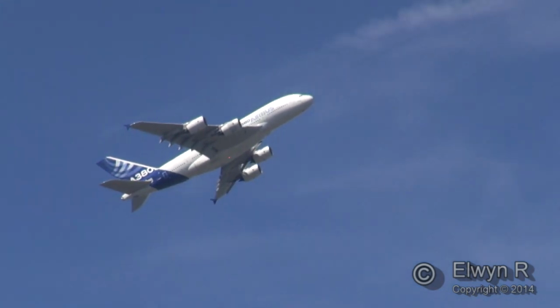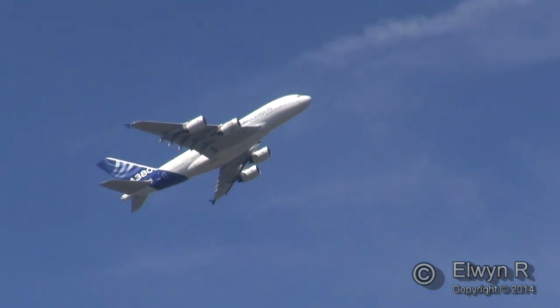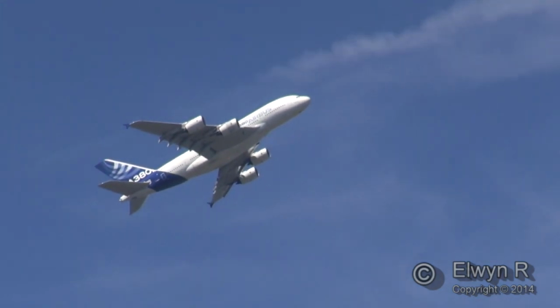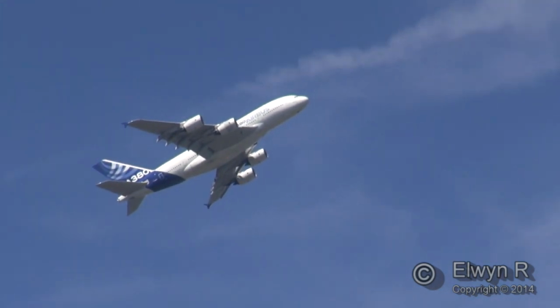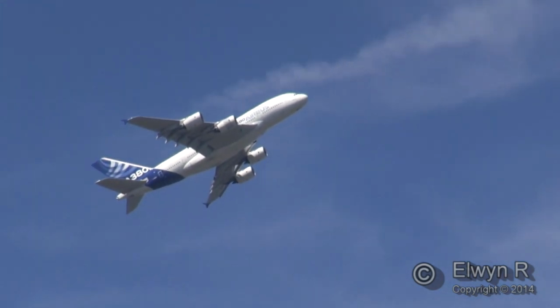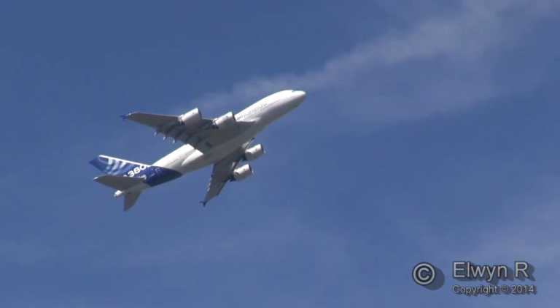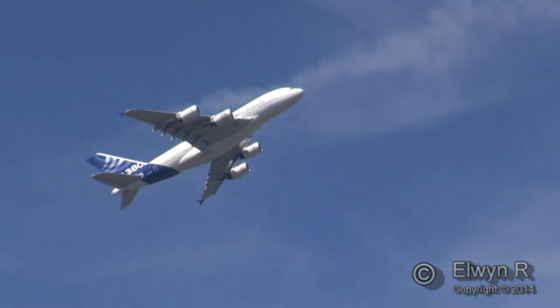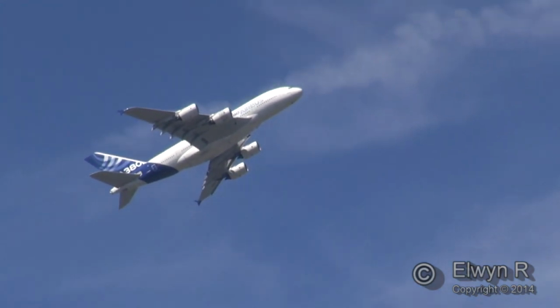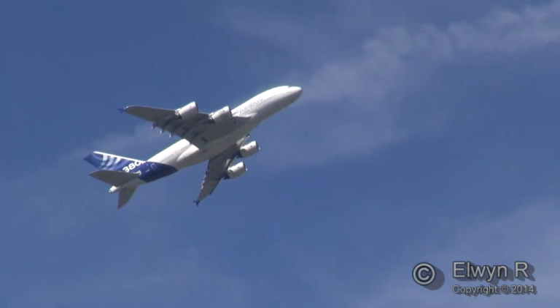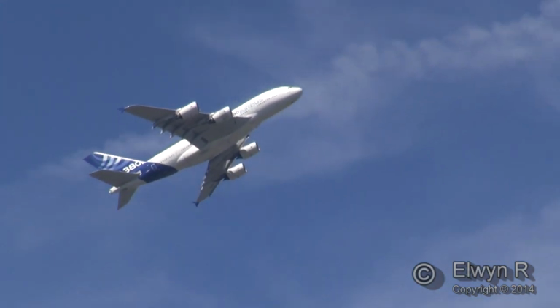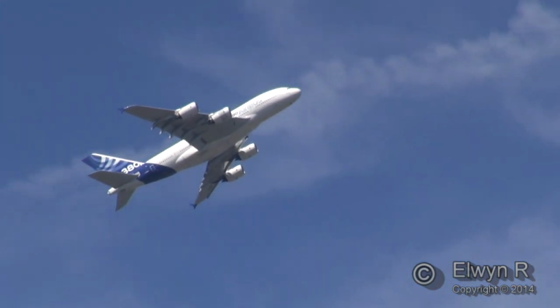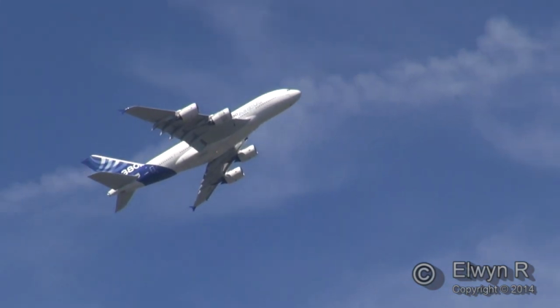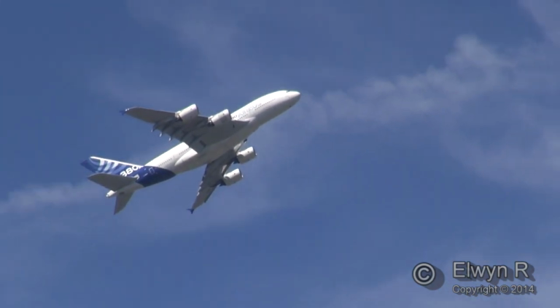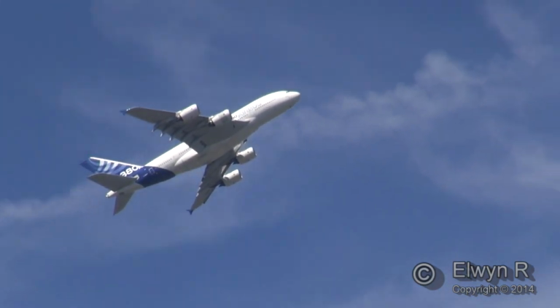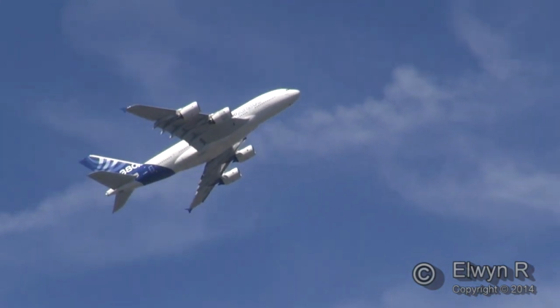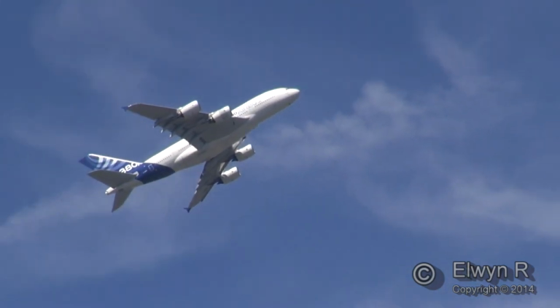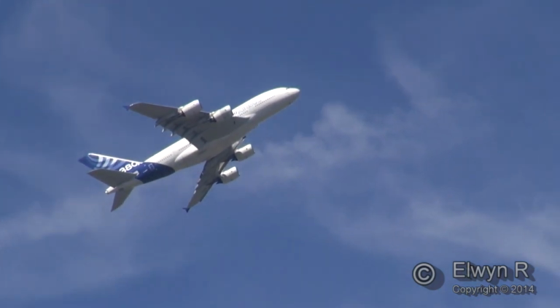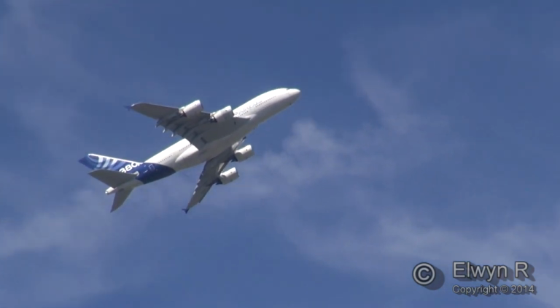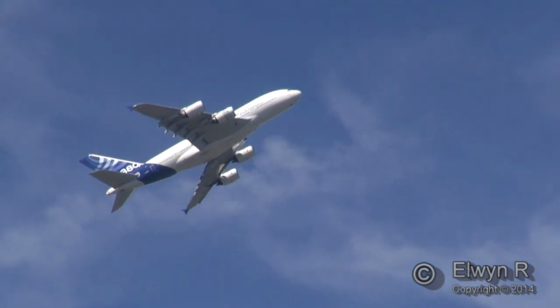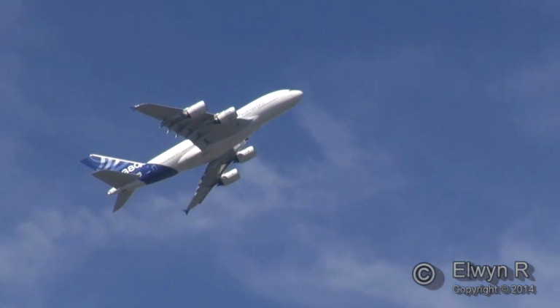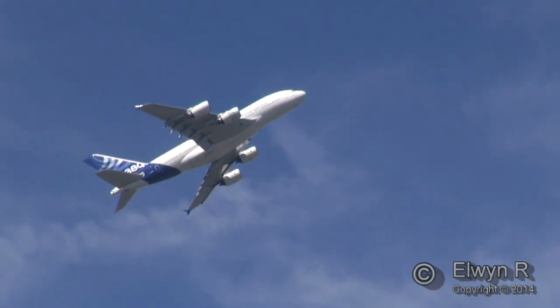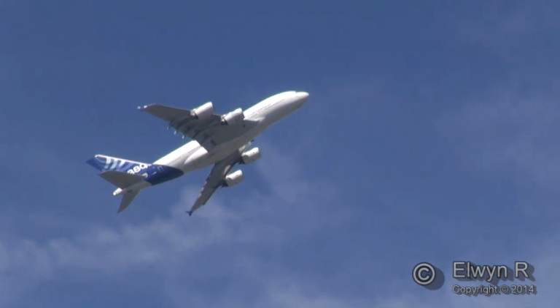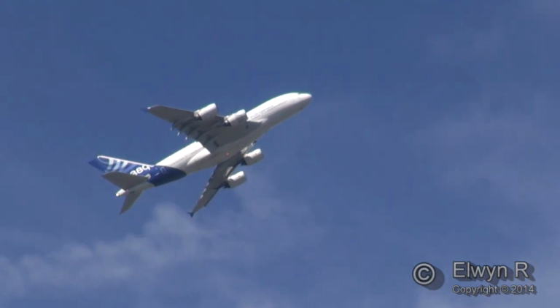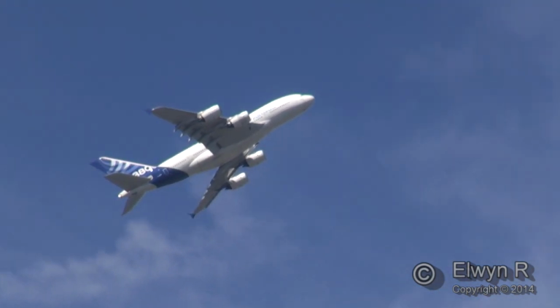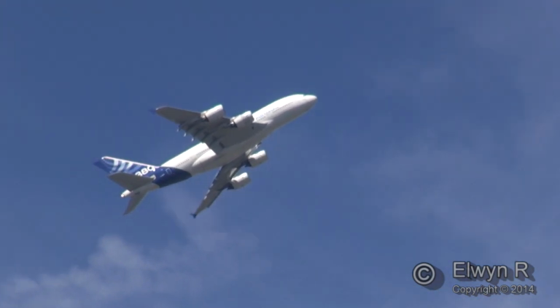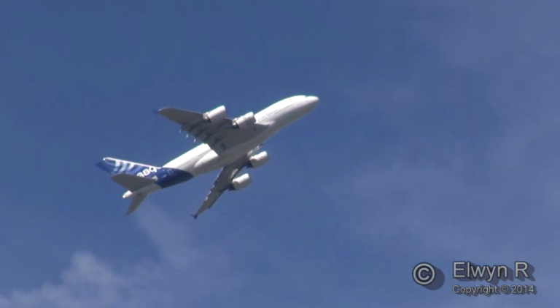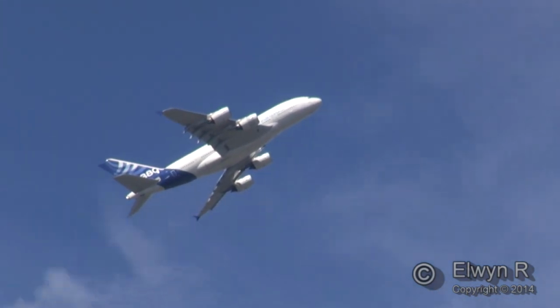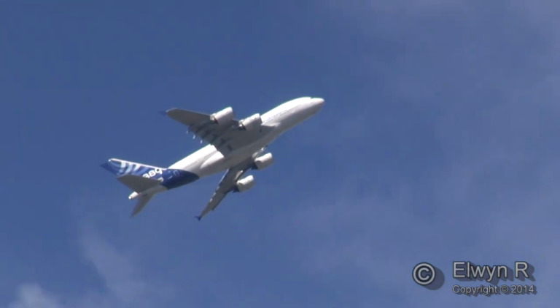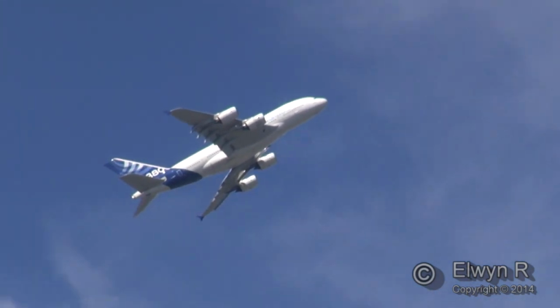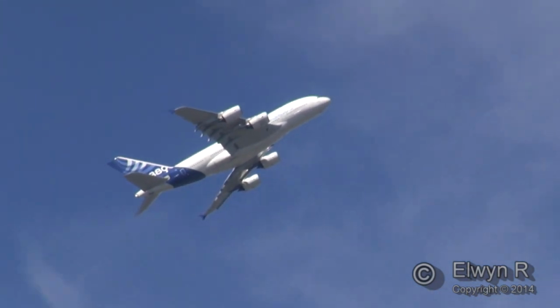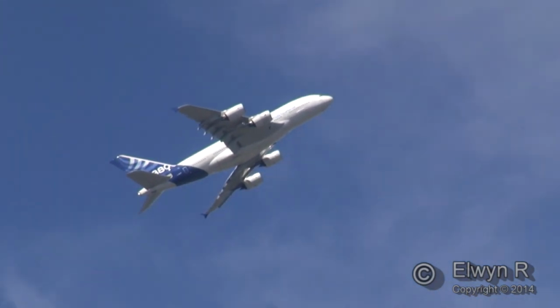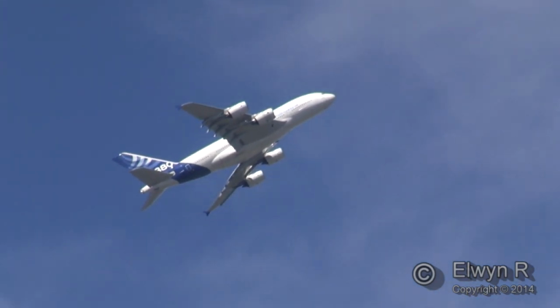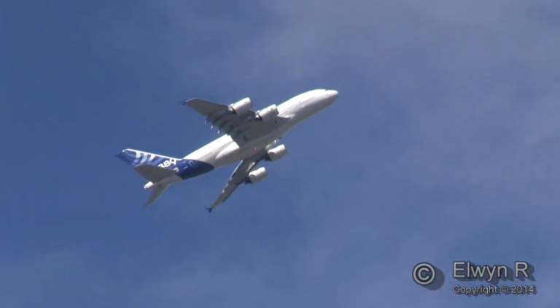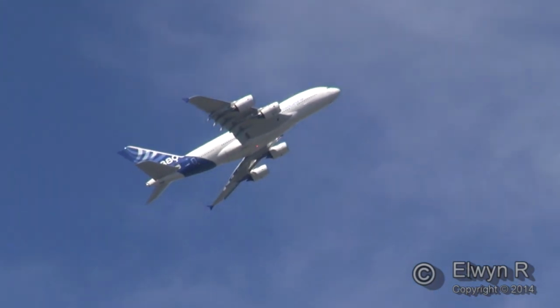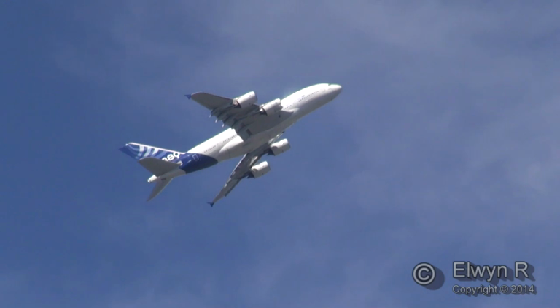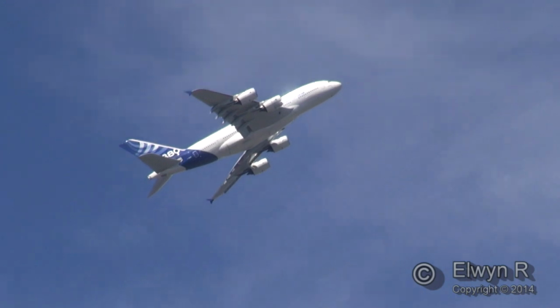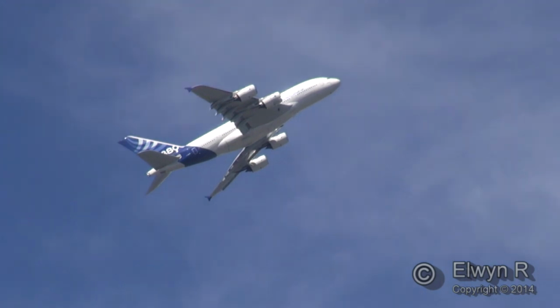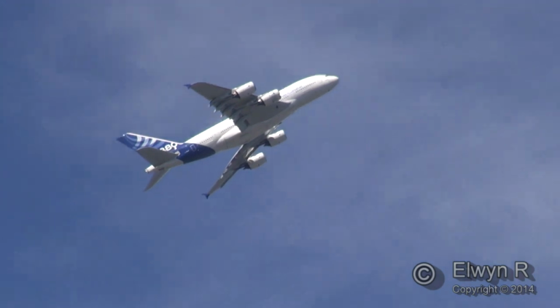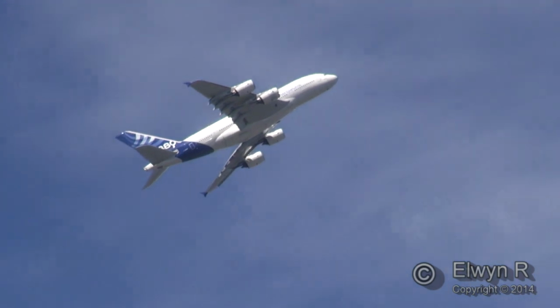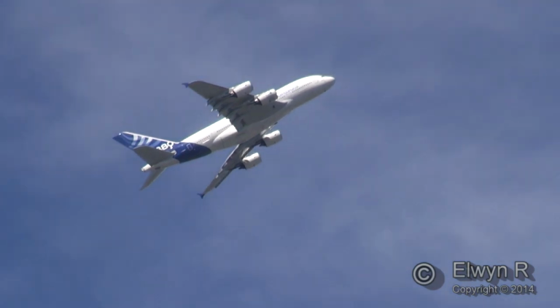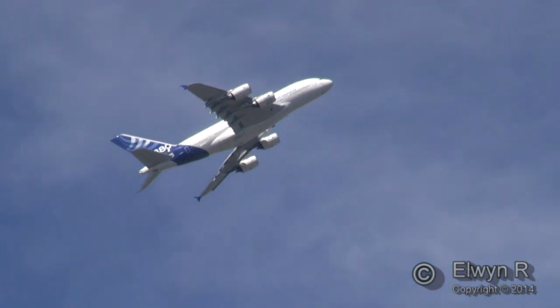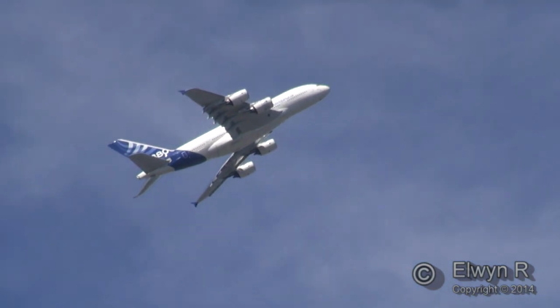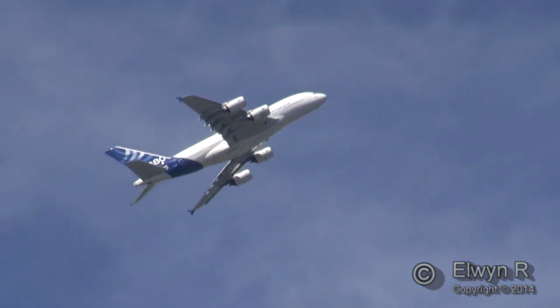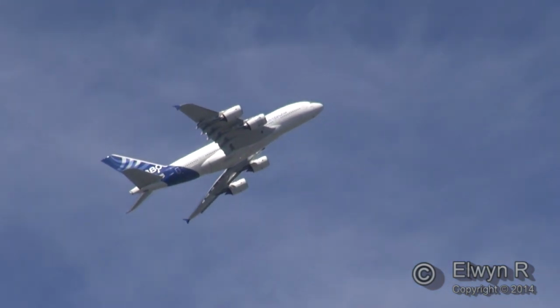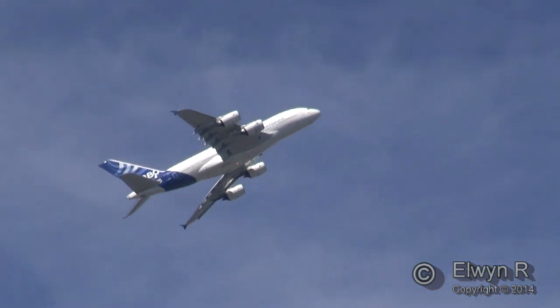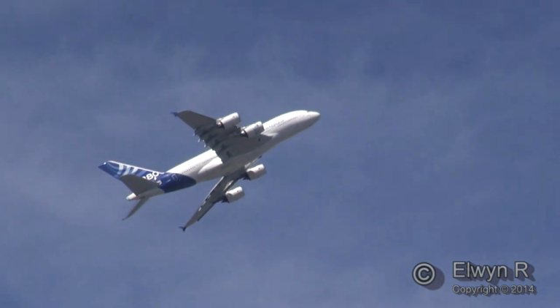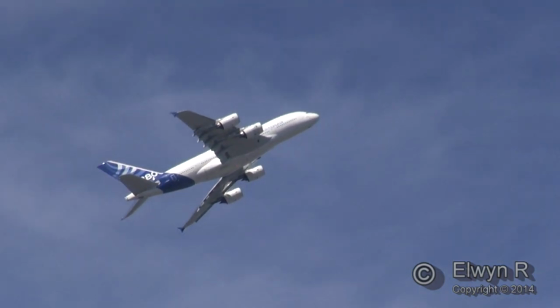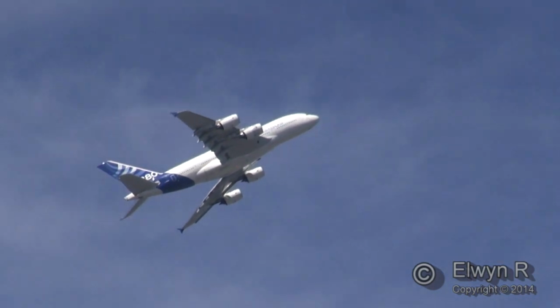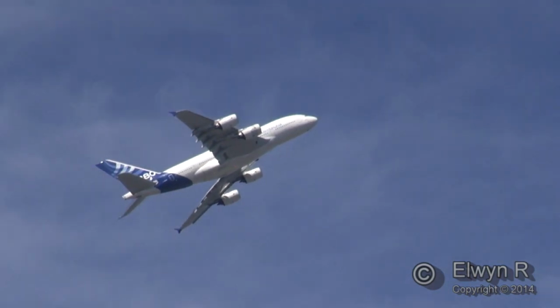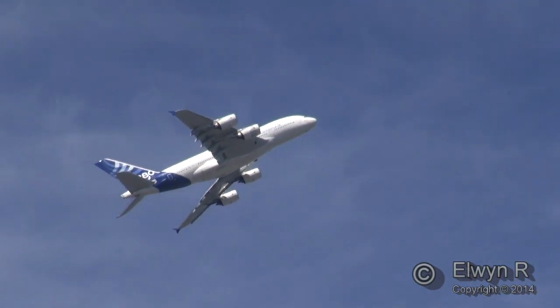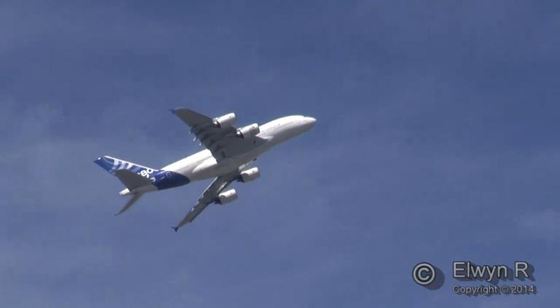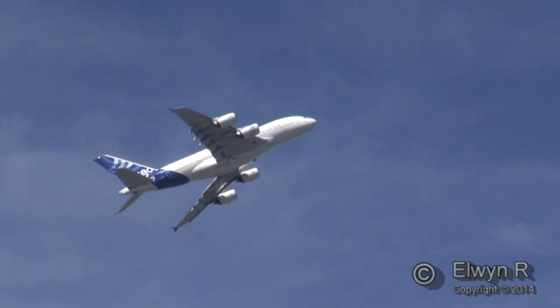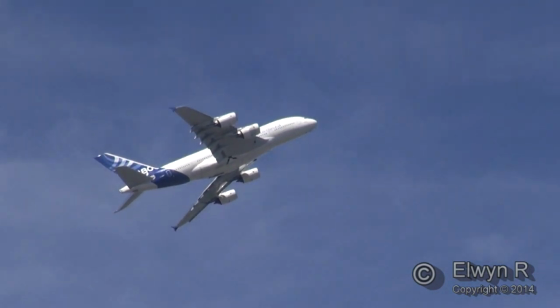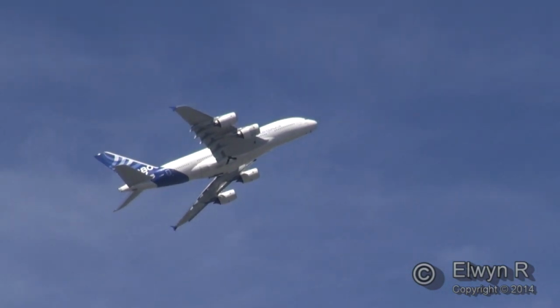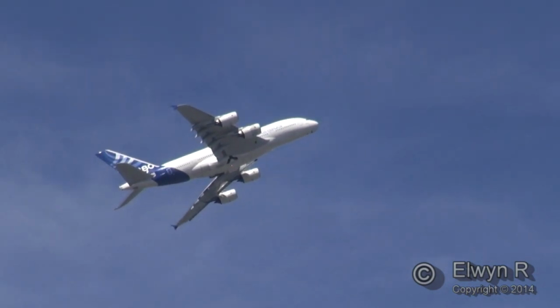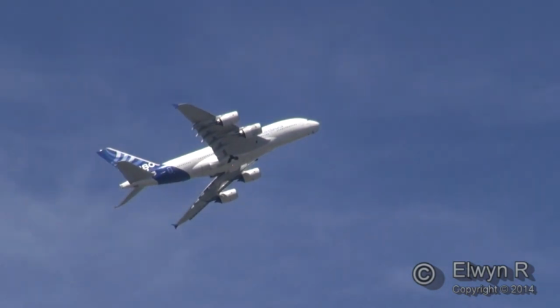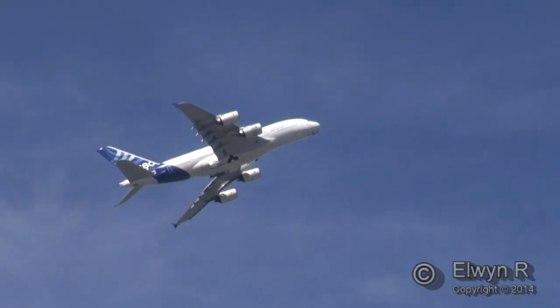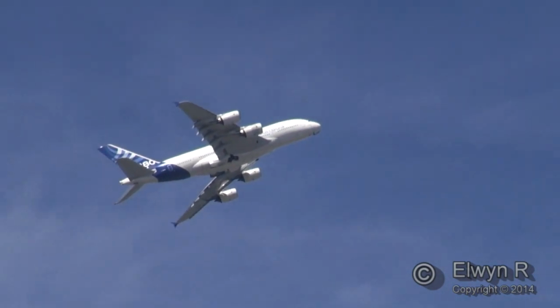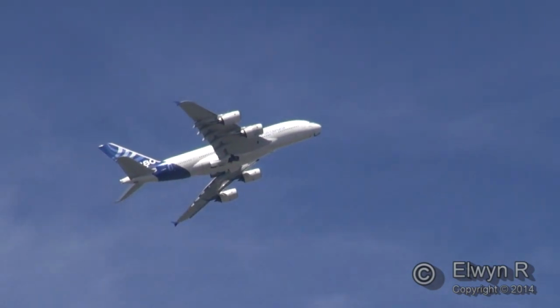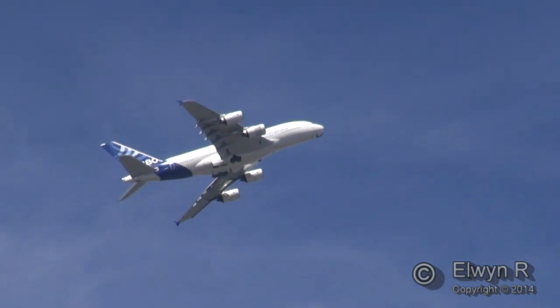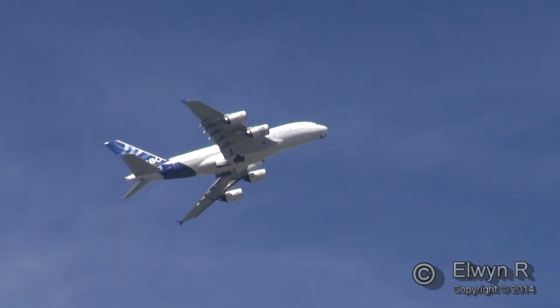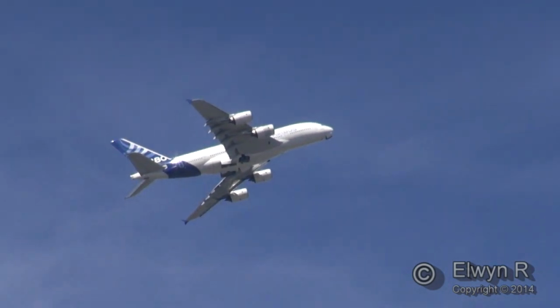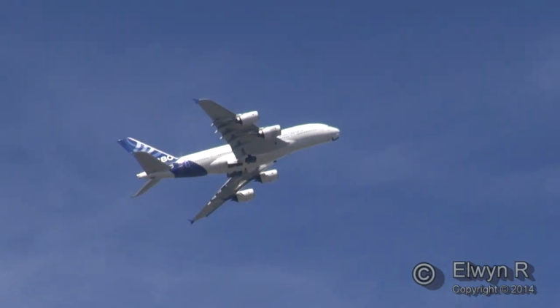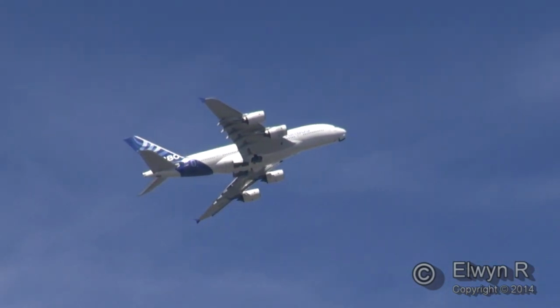Steep climb at the top, pushing forward, extending the gear to come round and land. We know the A400 is sitting patiently at the beginning of the runway.